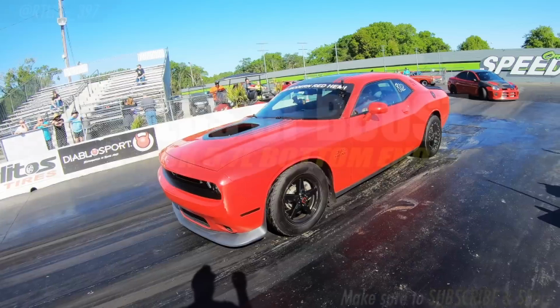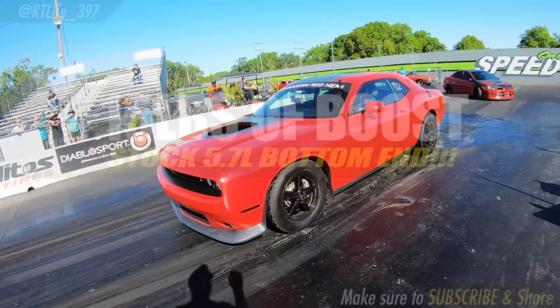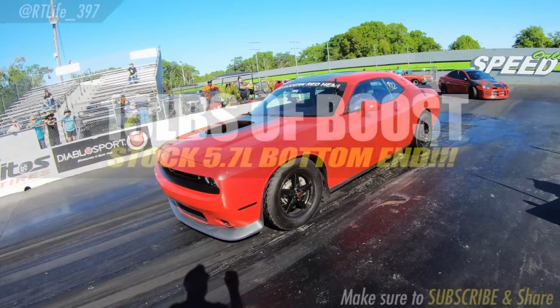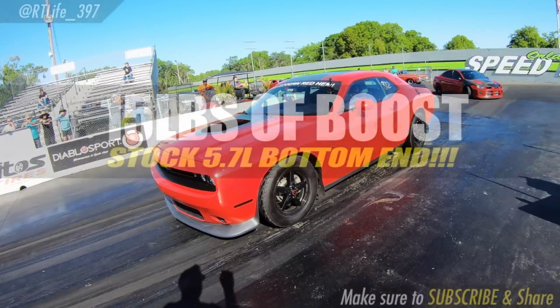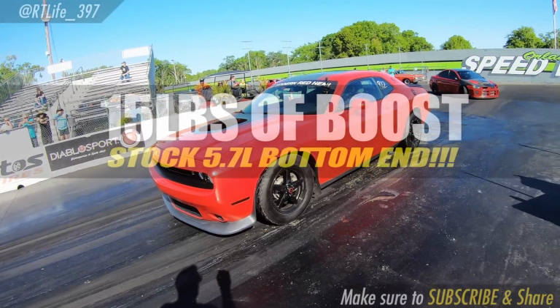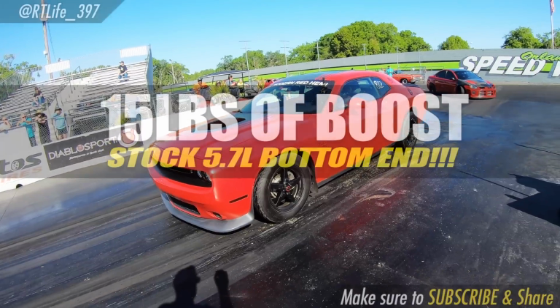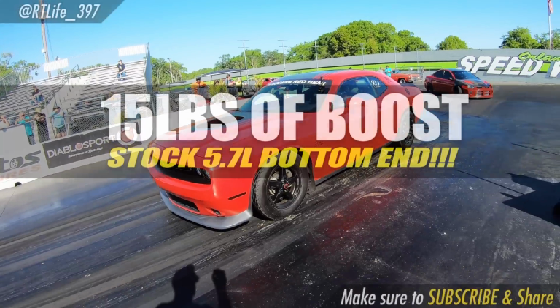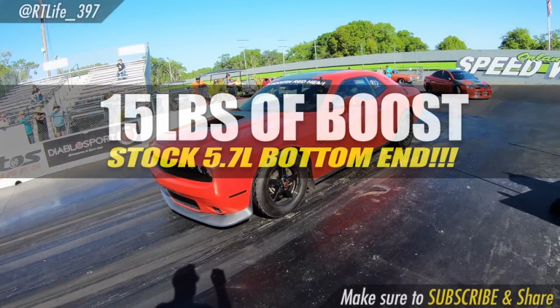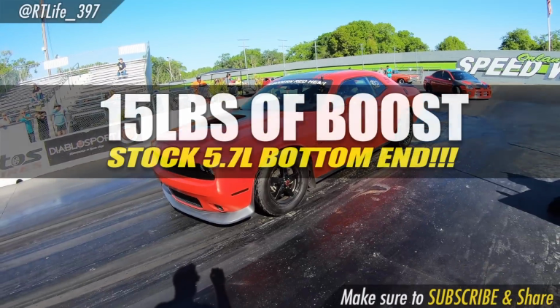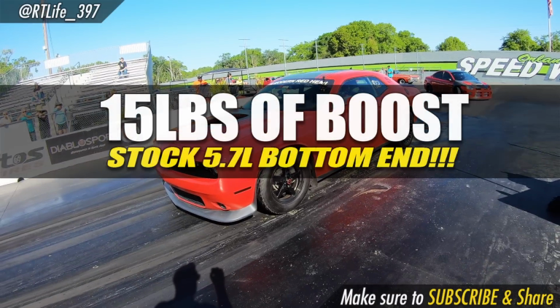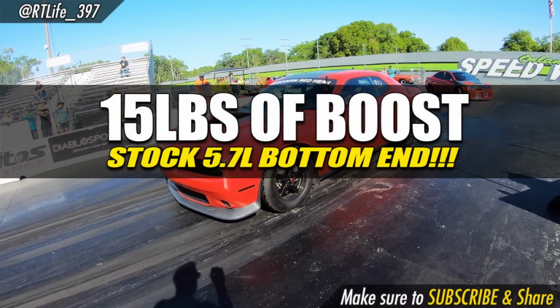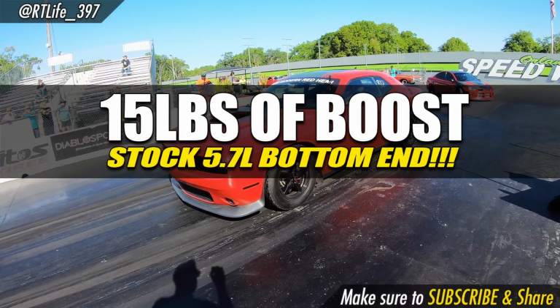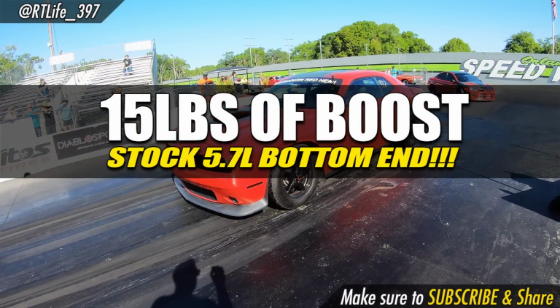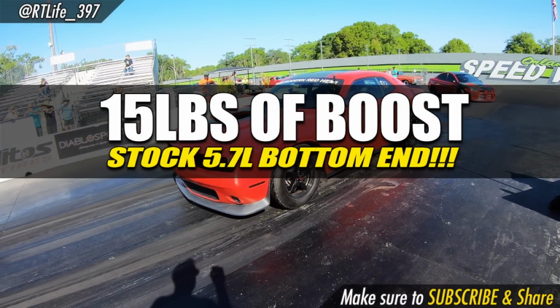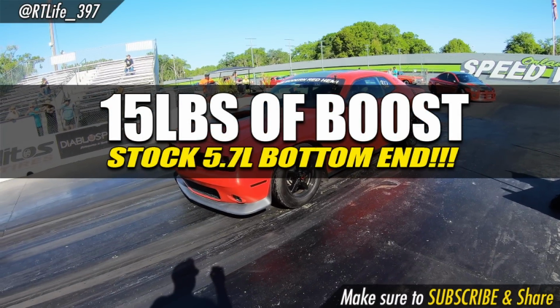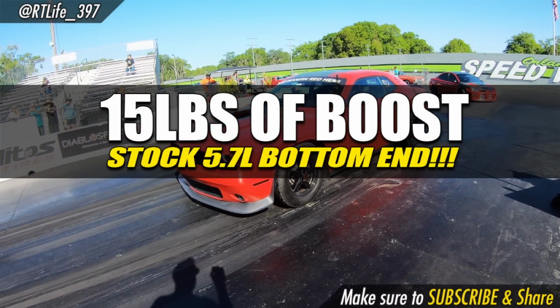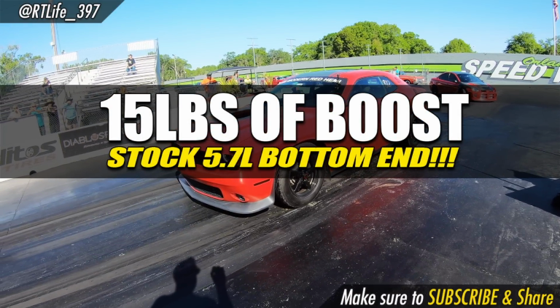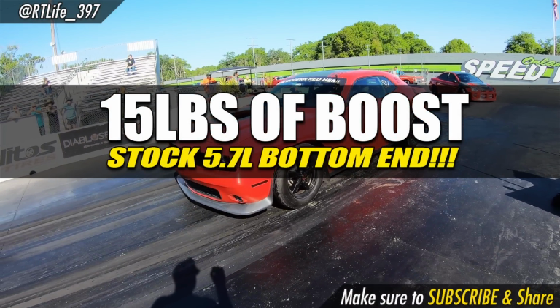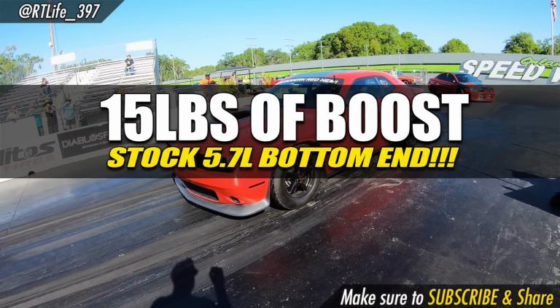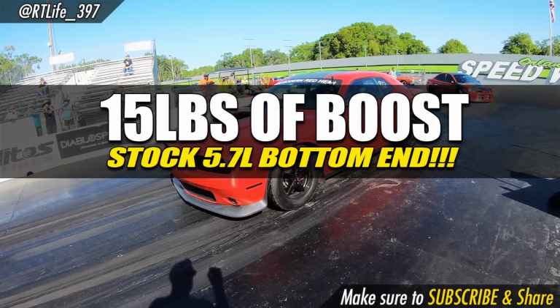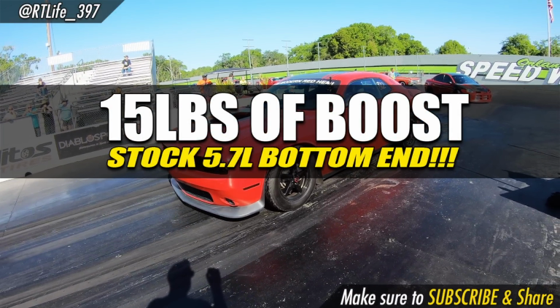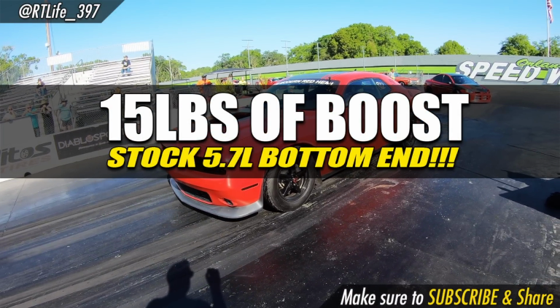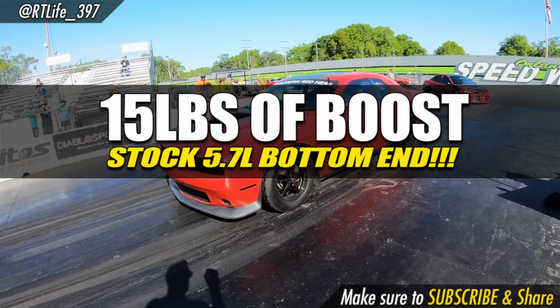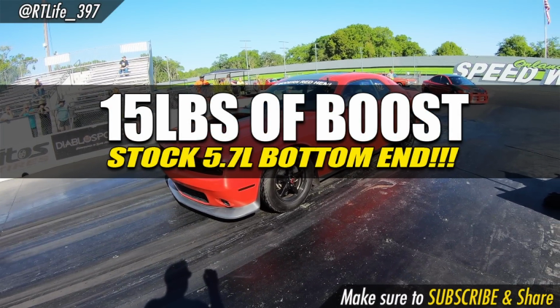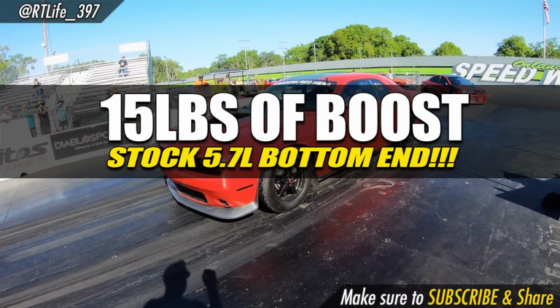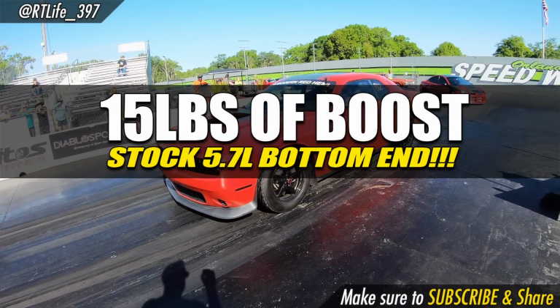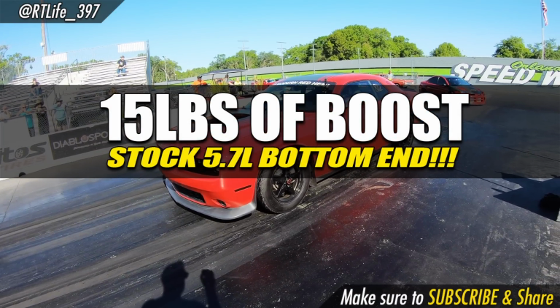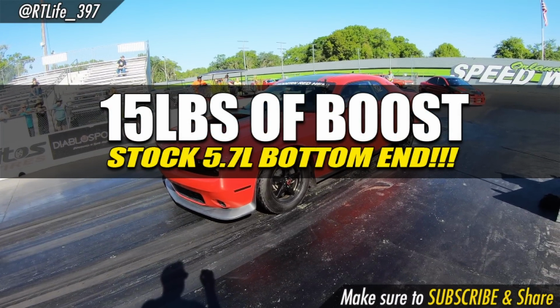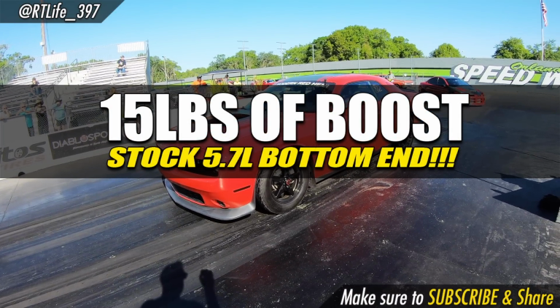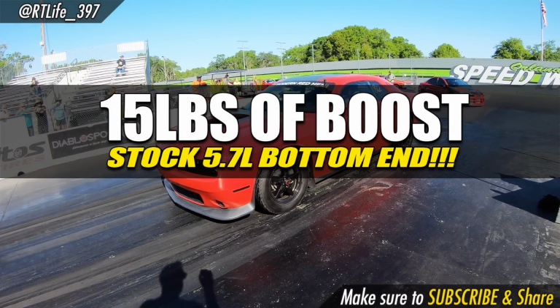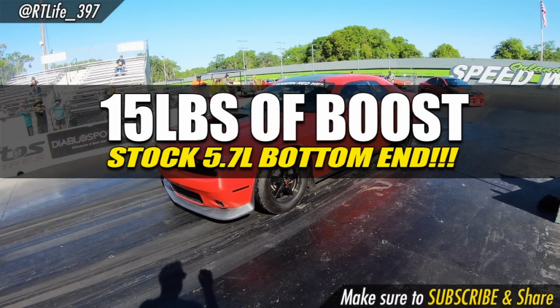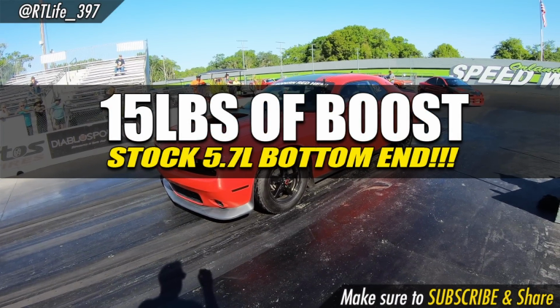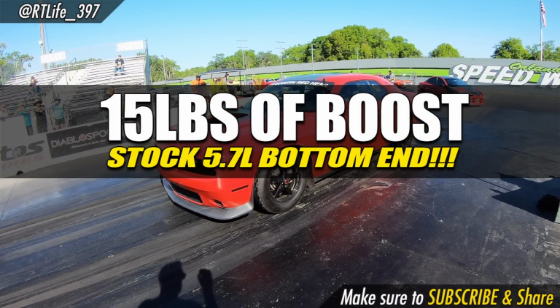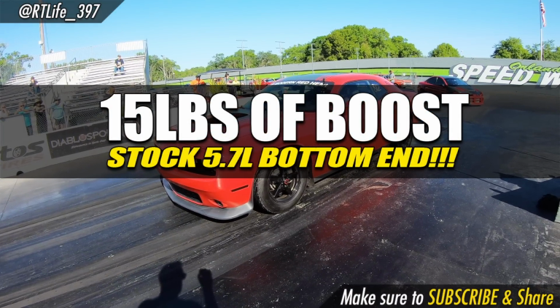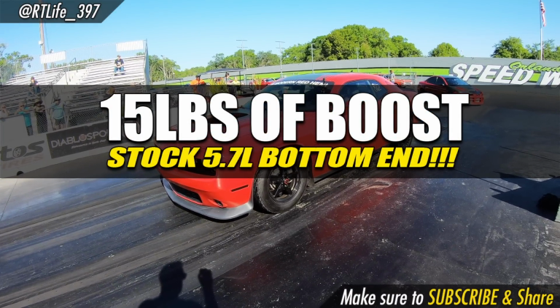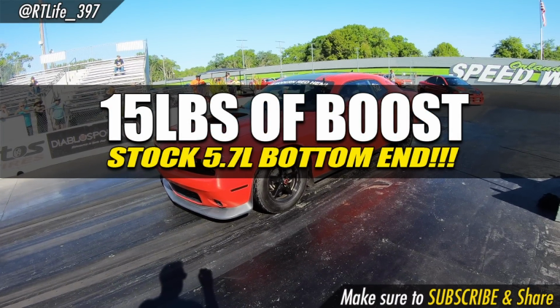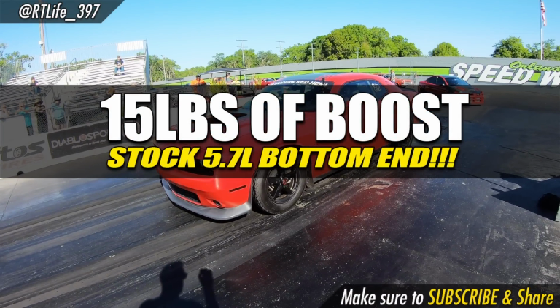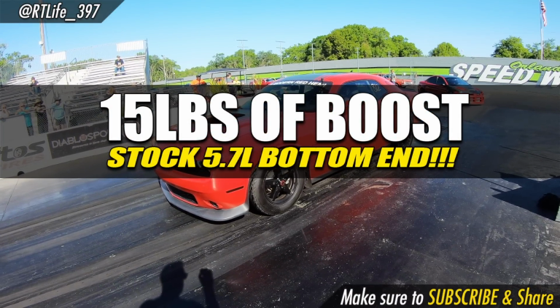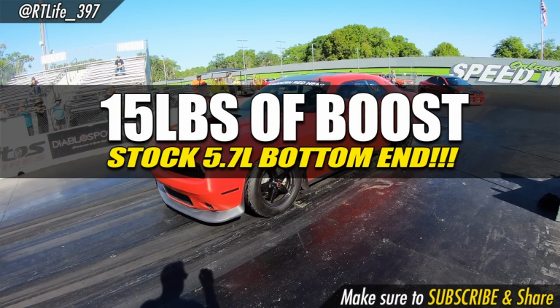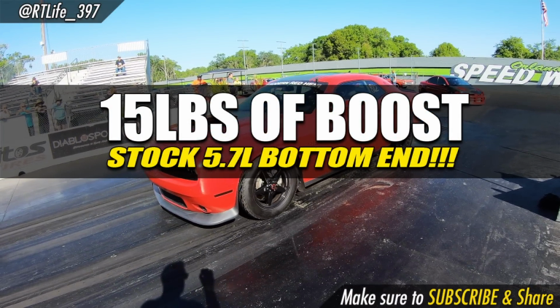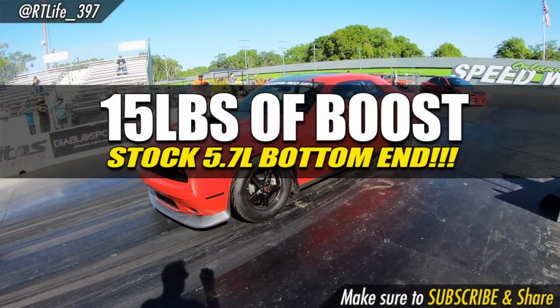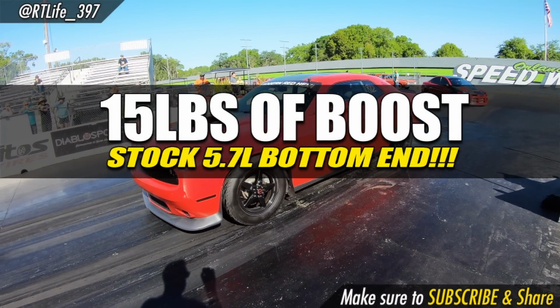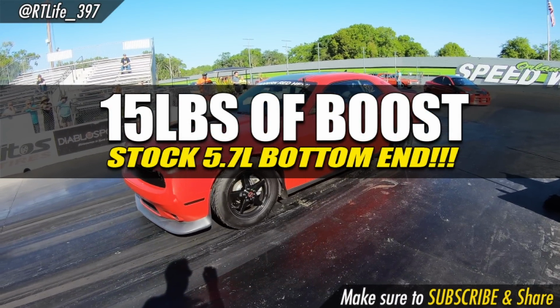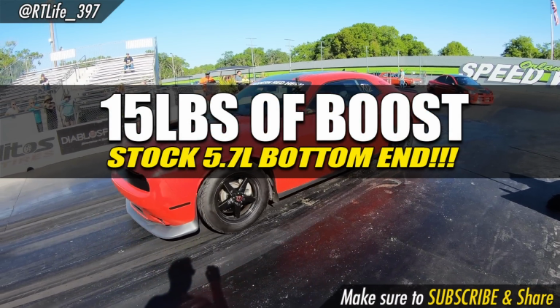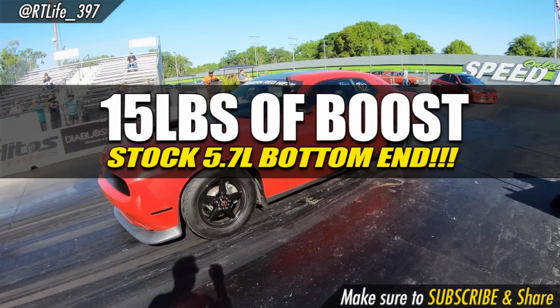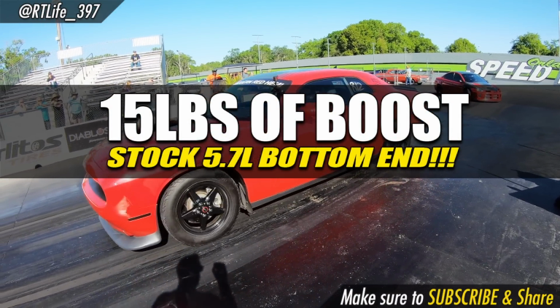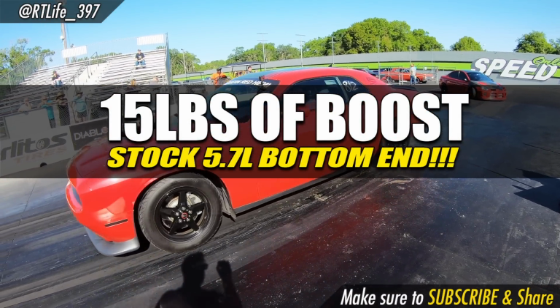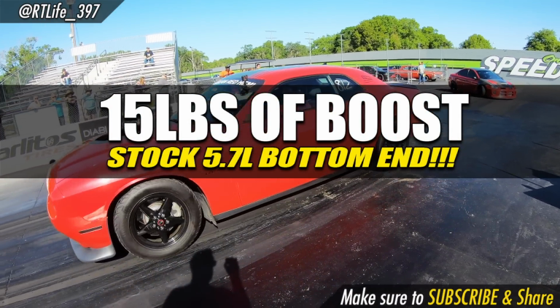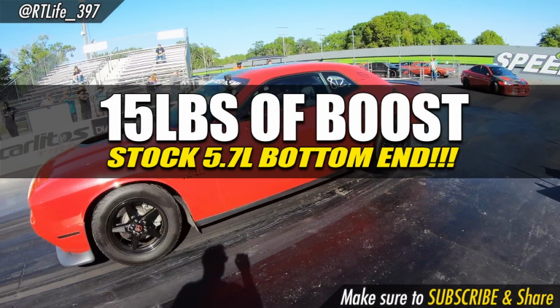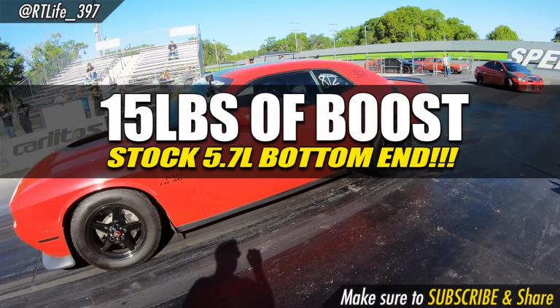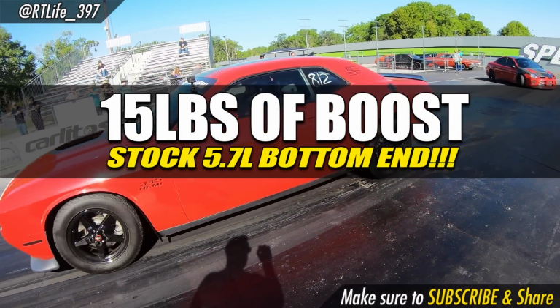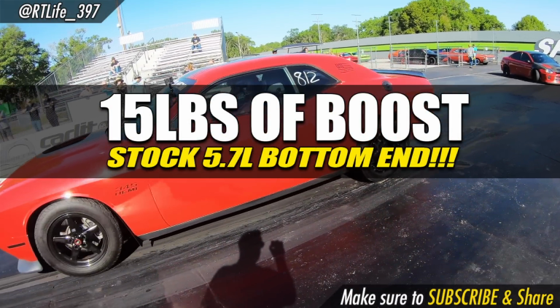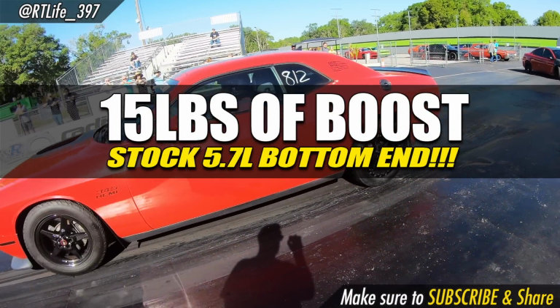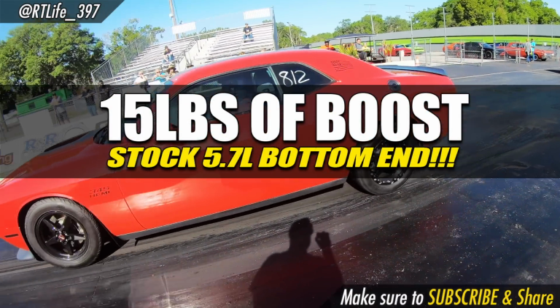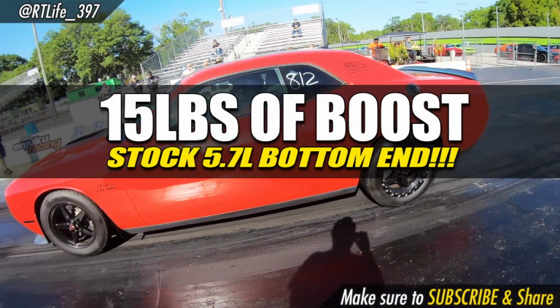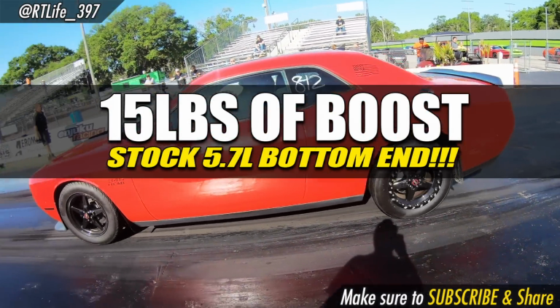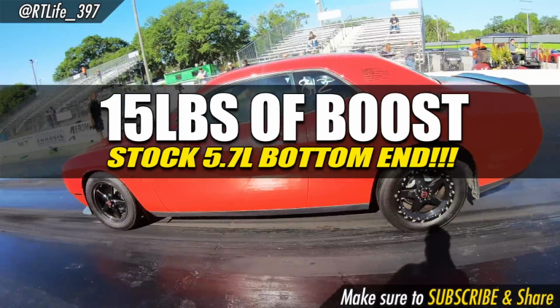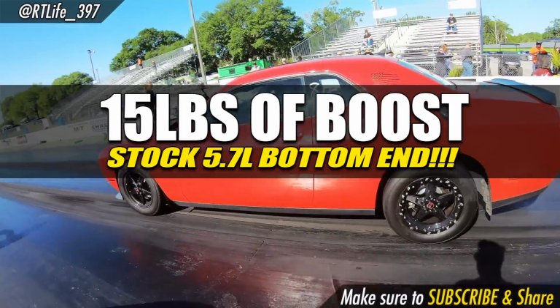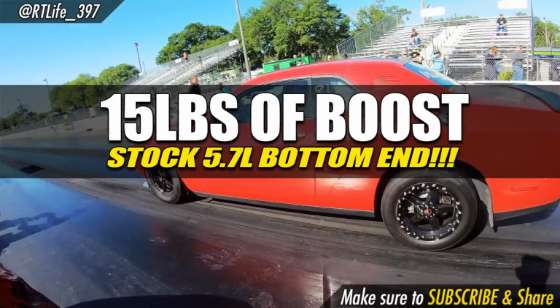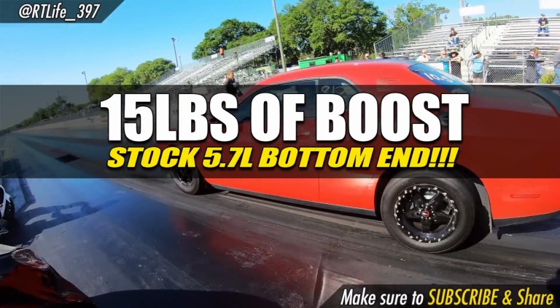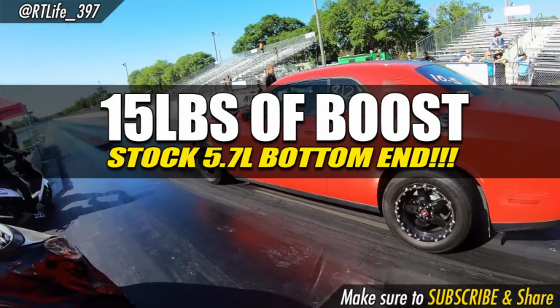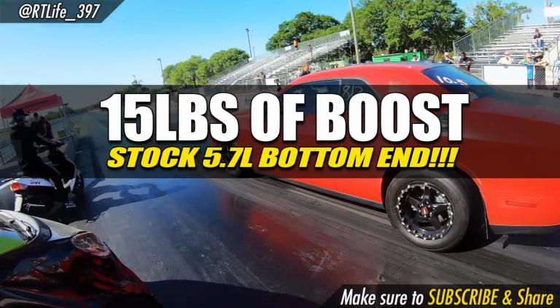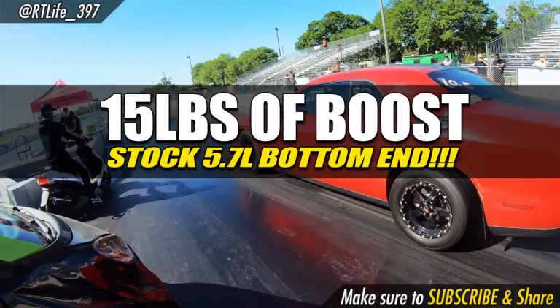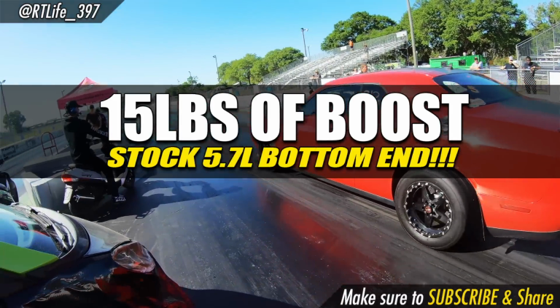Did you just say 15 pounds? 15 pounds! Holy... and you have a stock bottom end. It actually ran 15 pounds — stock bottom end, other than a cam.